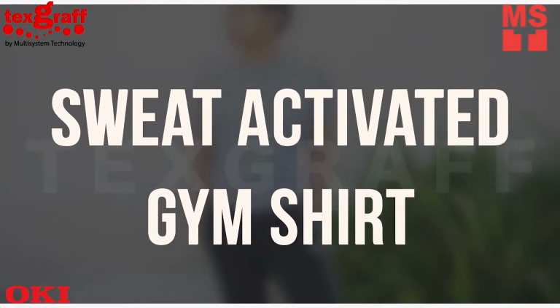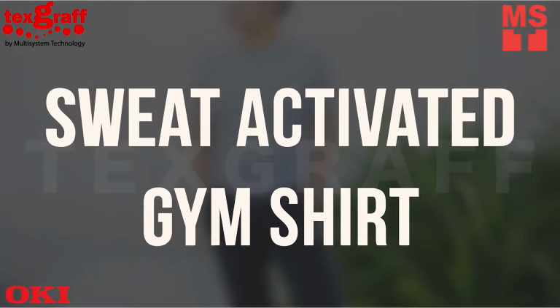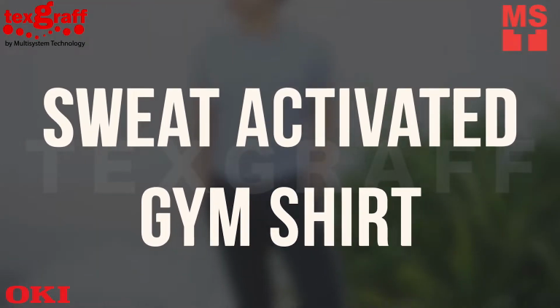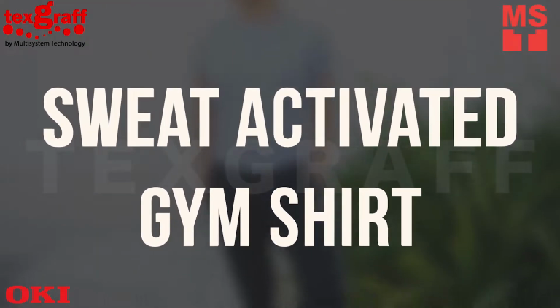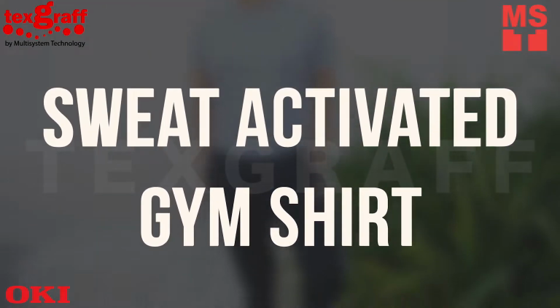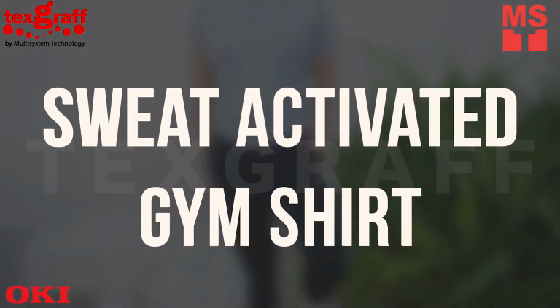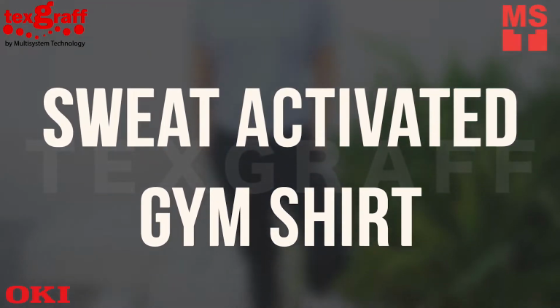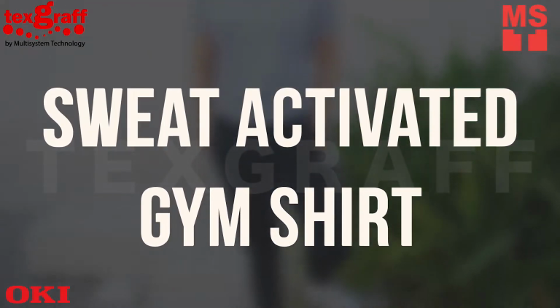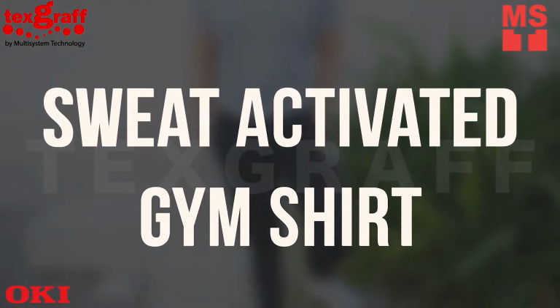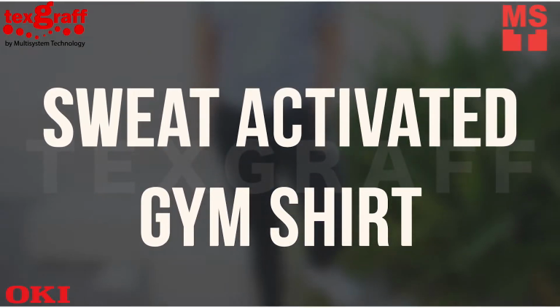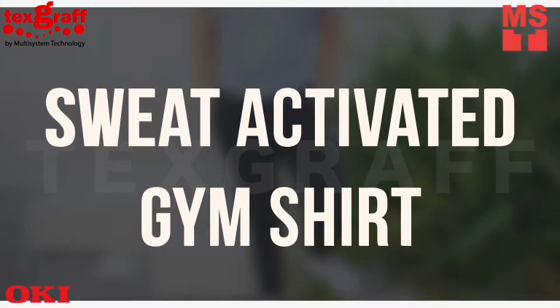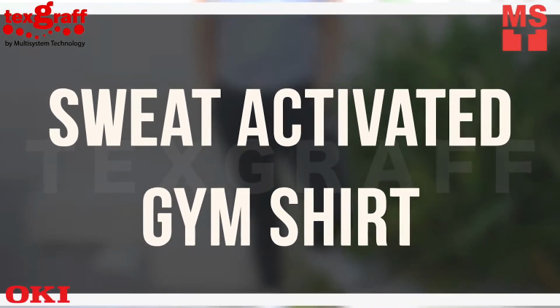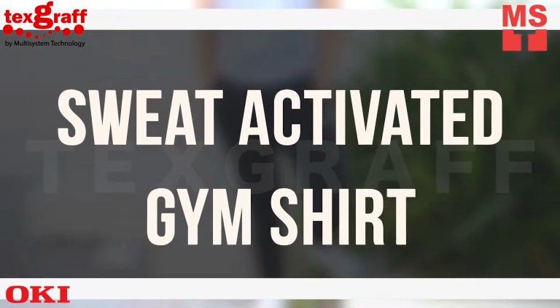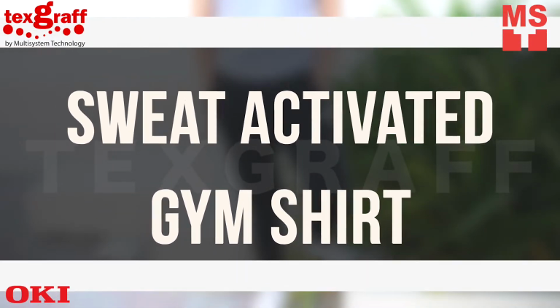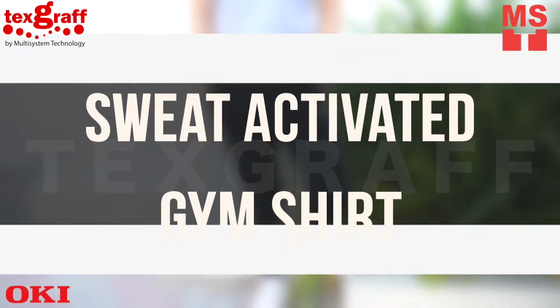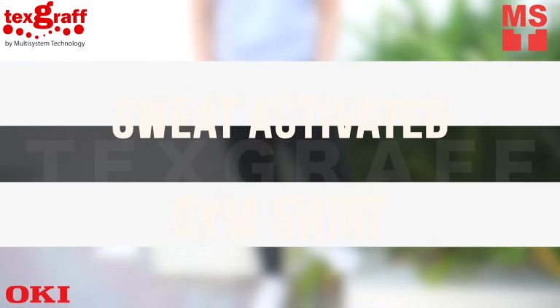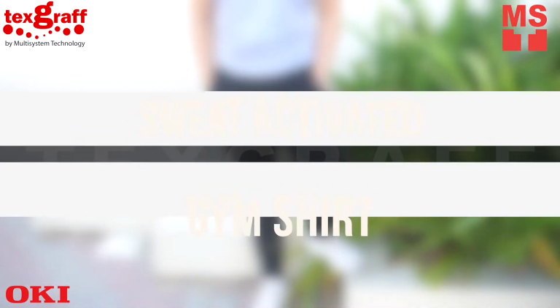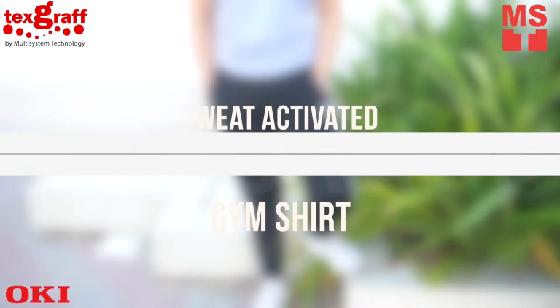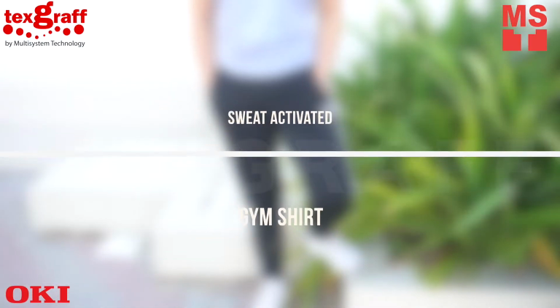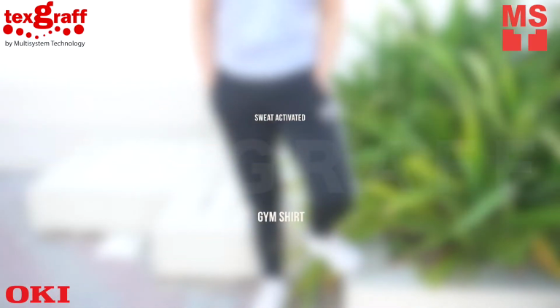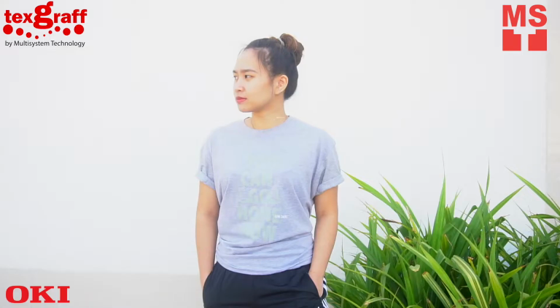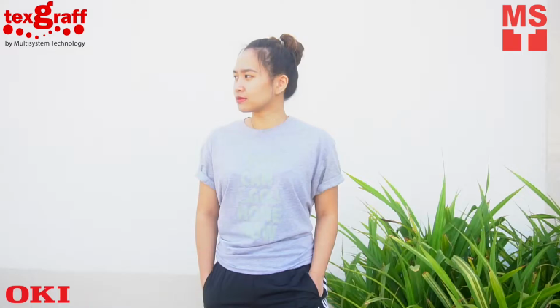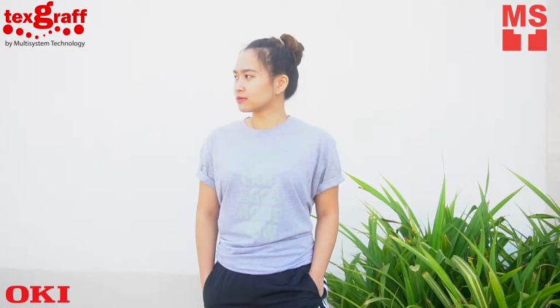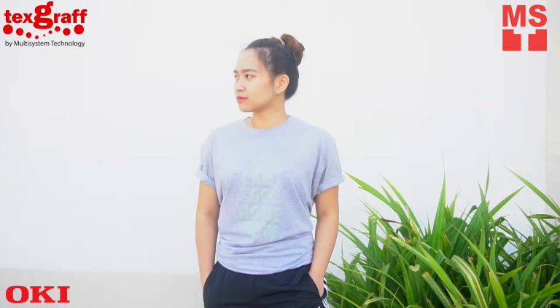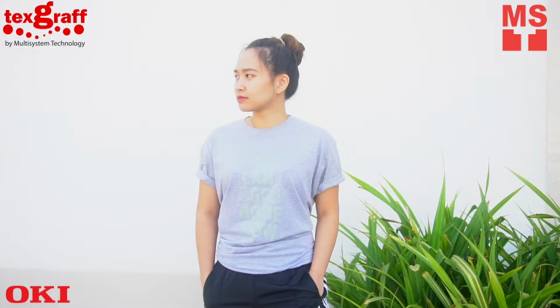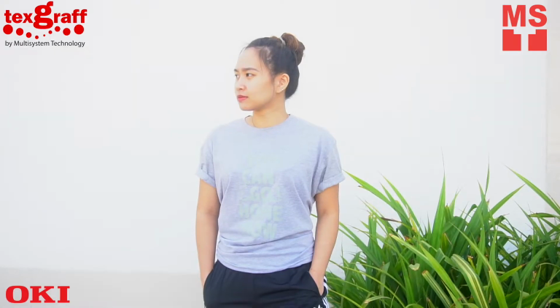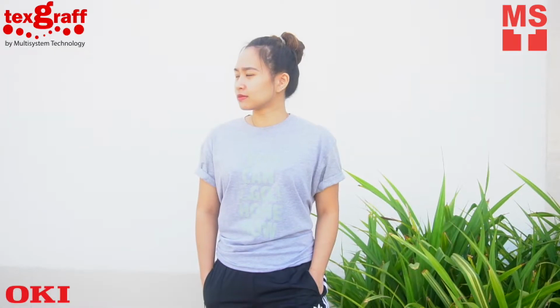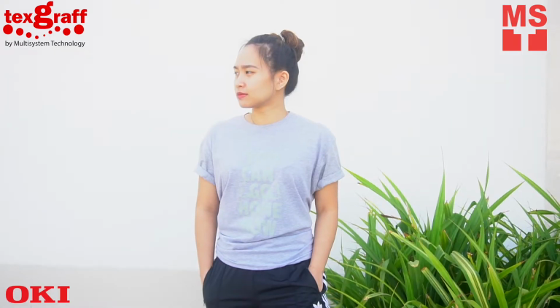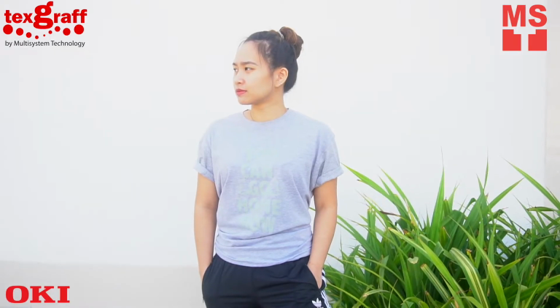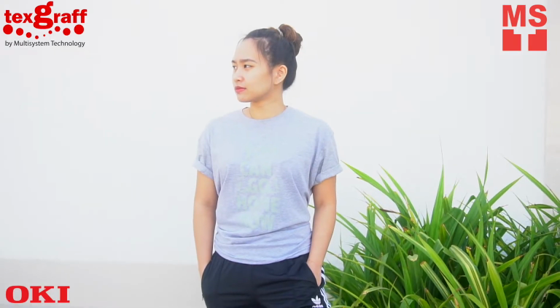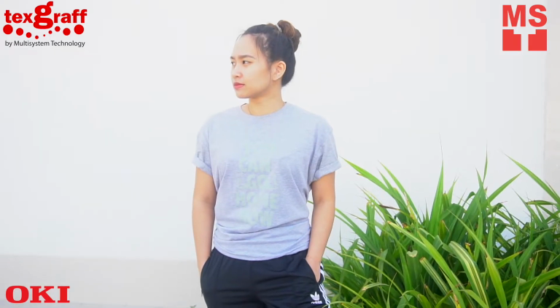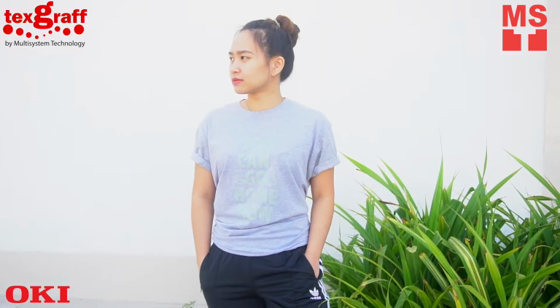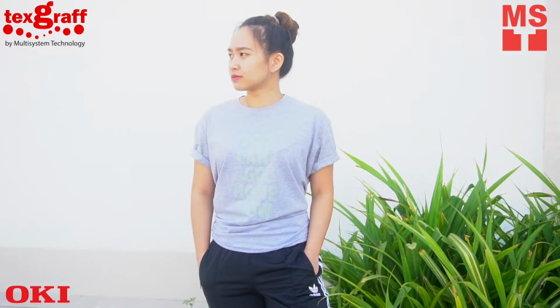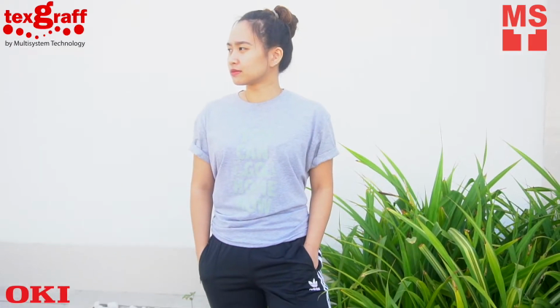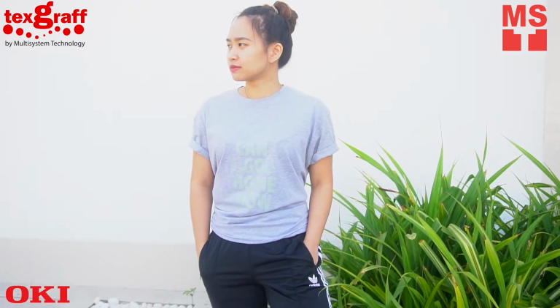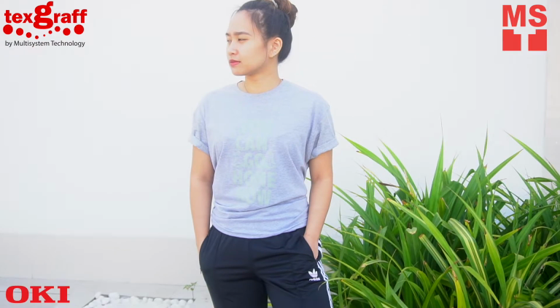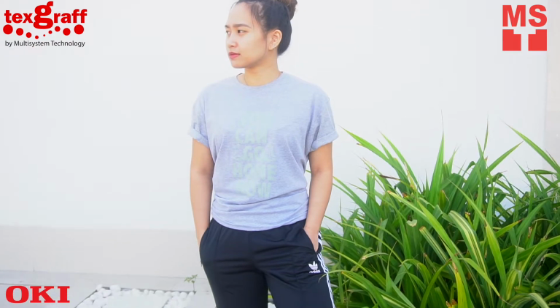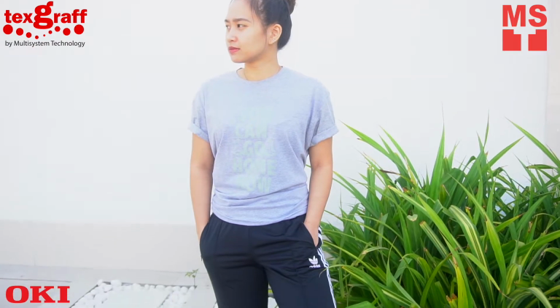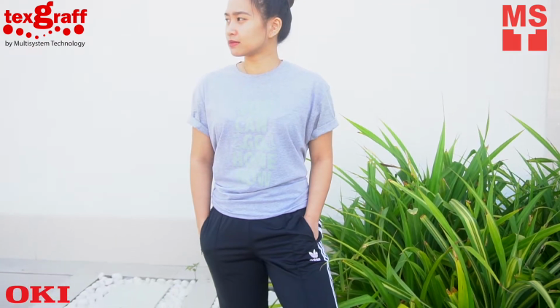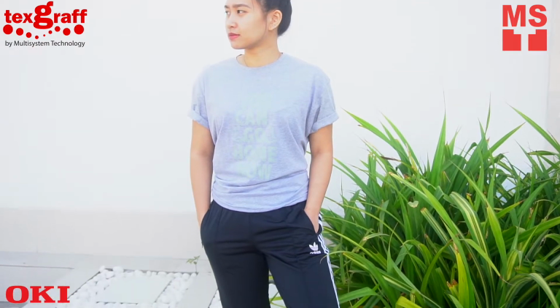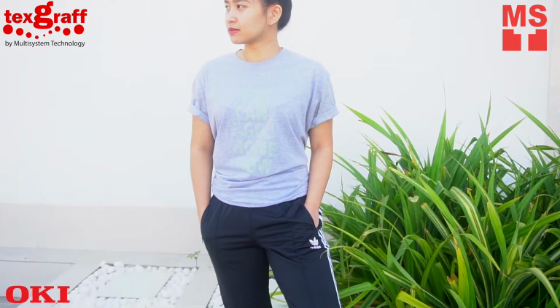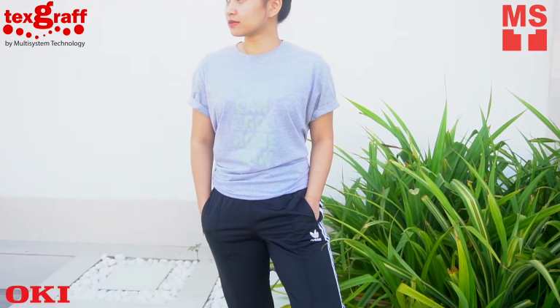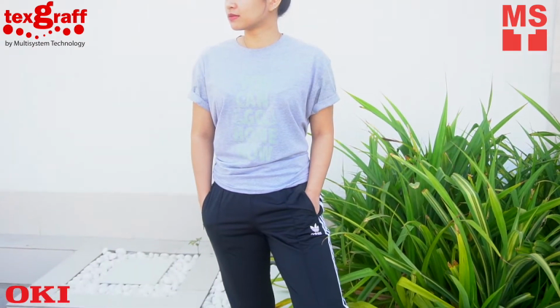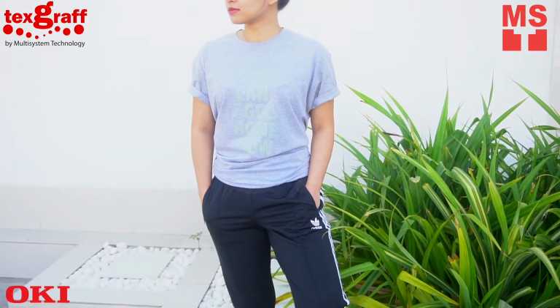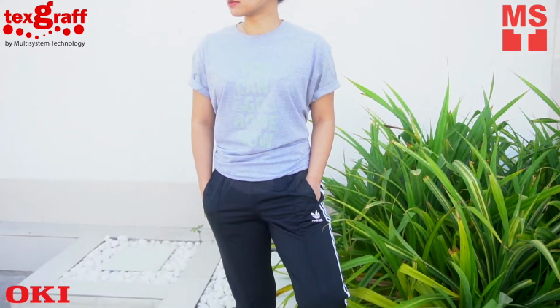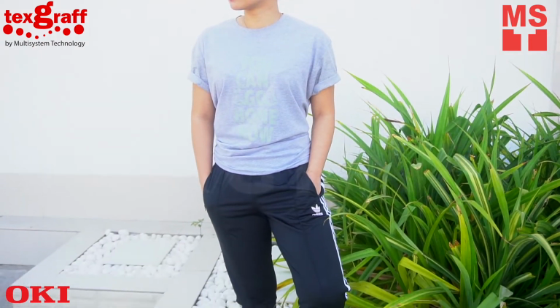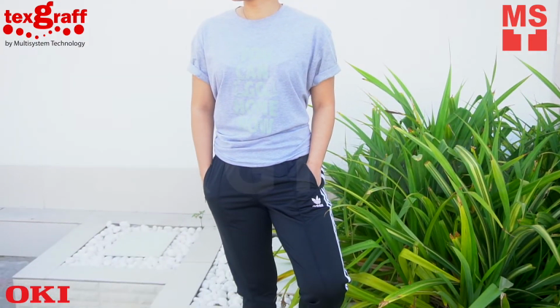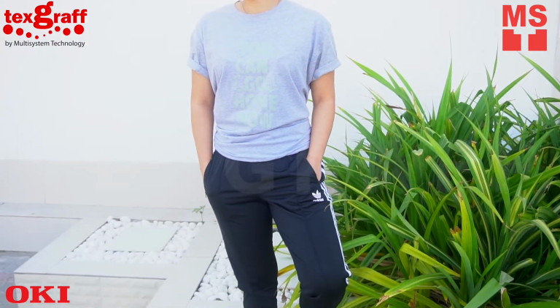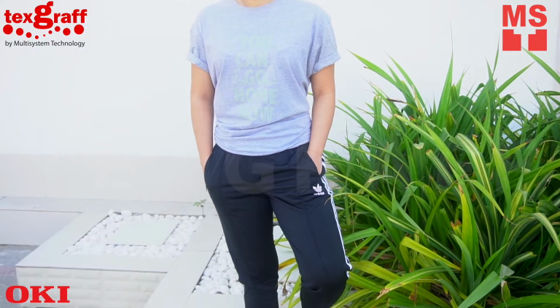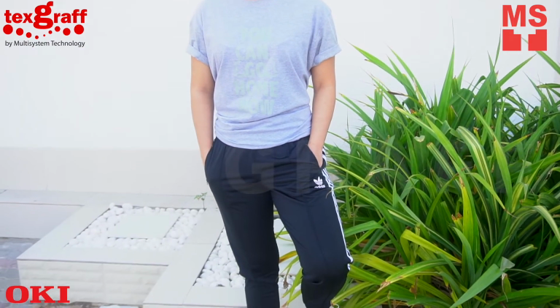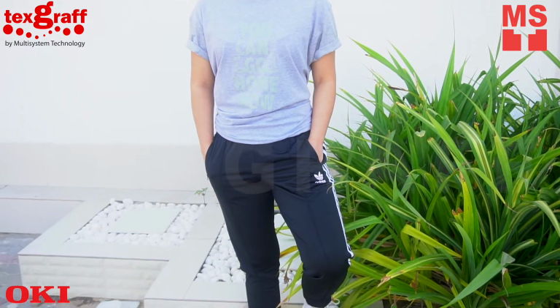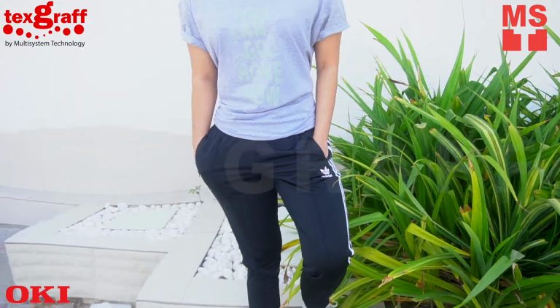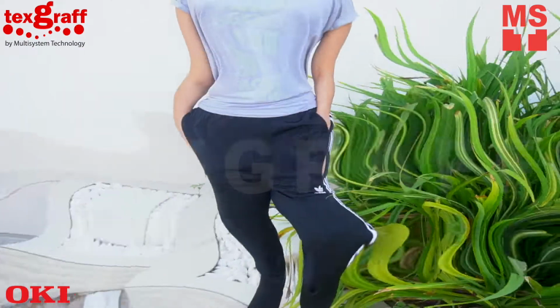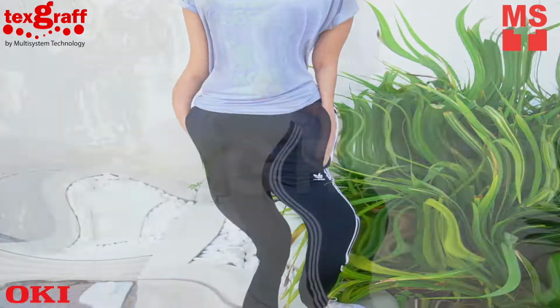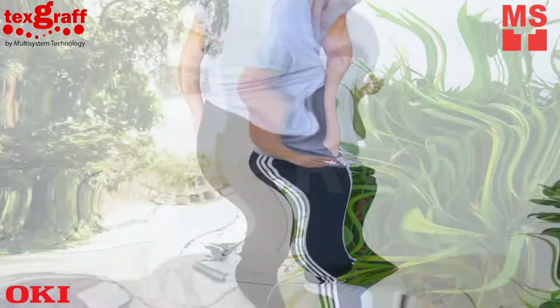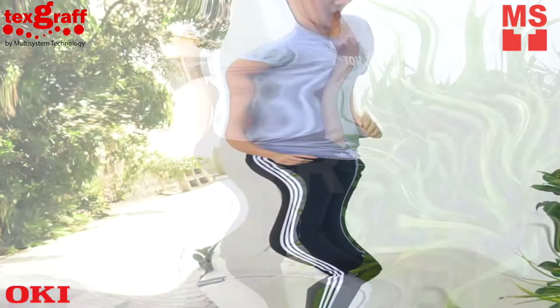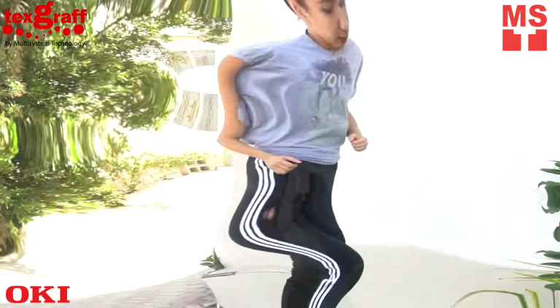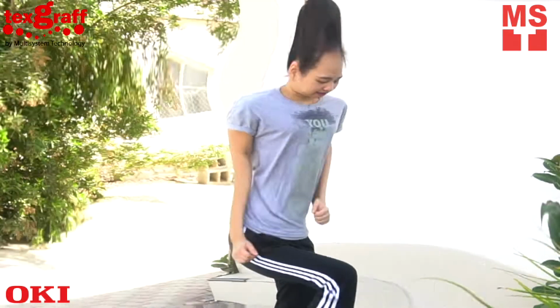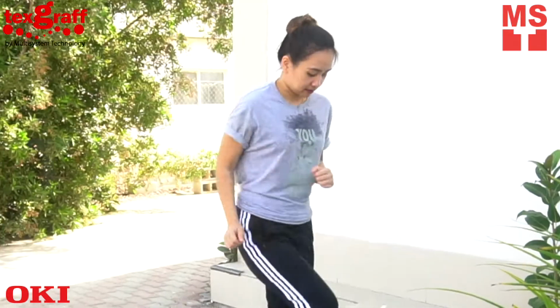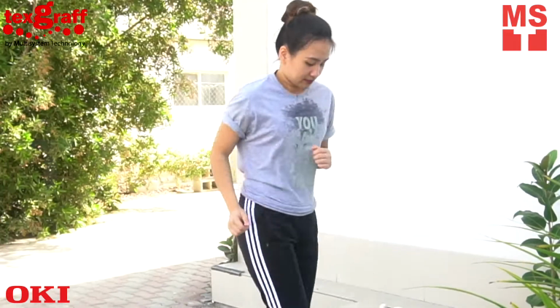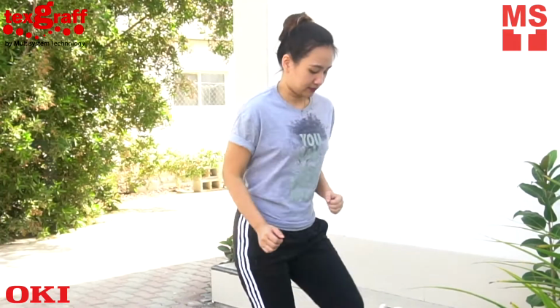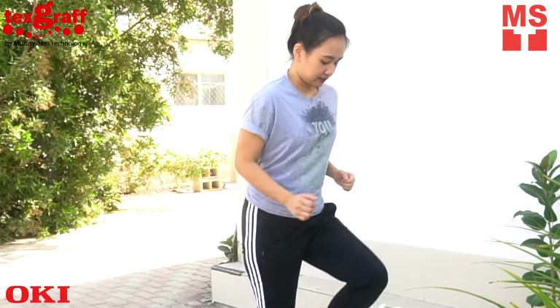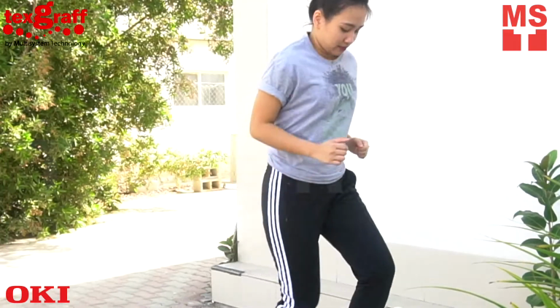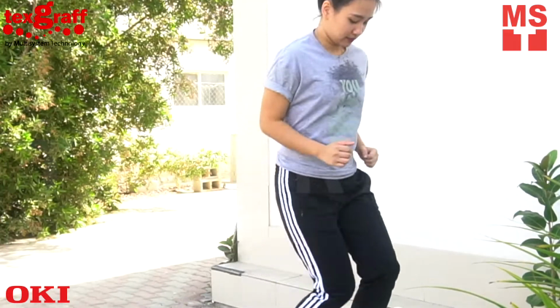Let's do the on-trend sweat or water-activated gym t-shirt with digital transfer printer Okie Pro 8432.